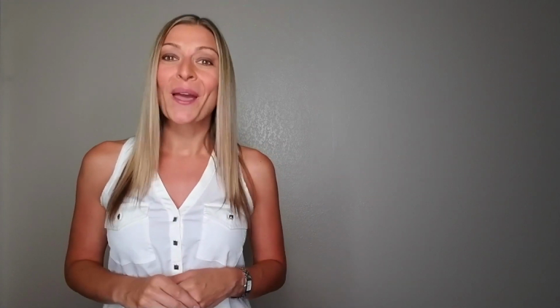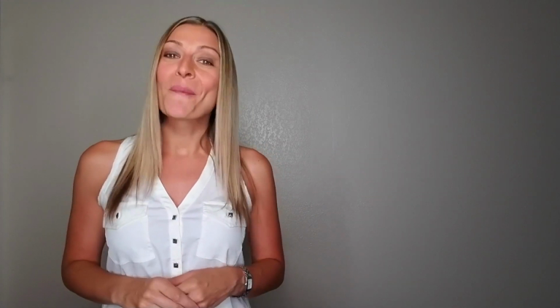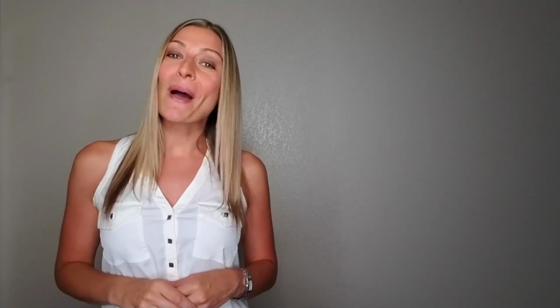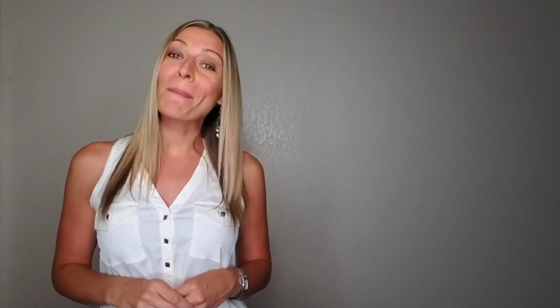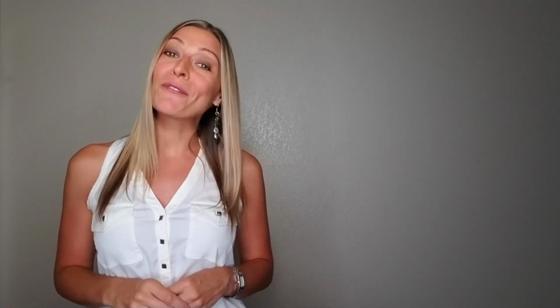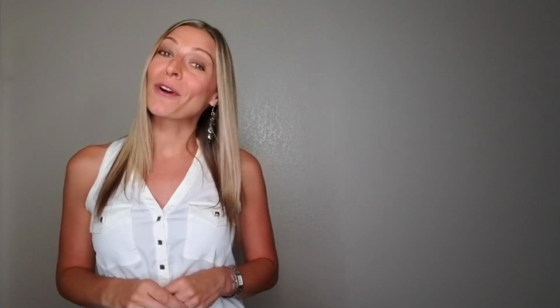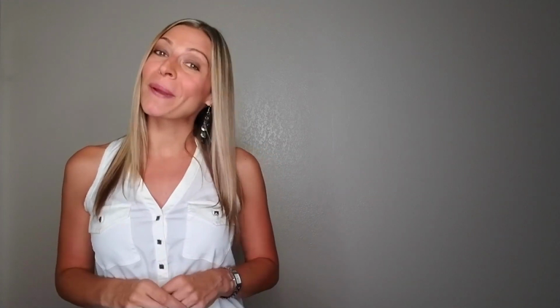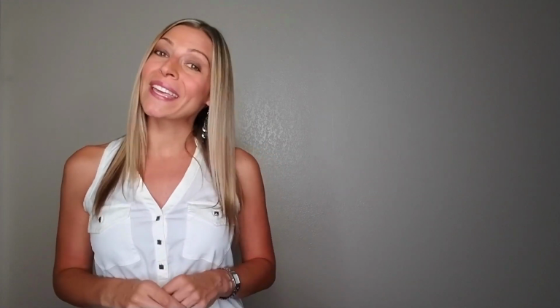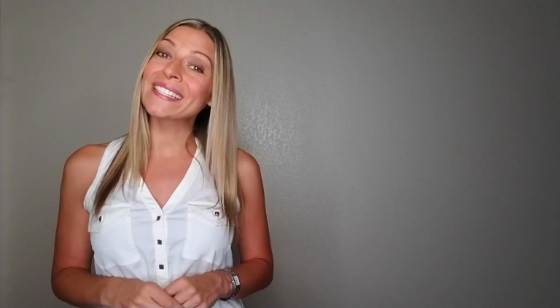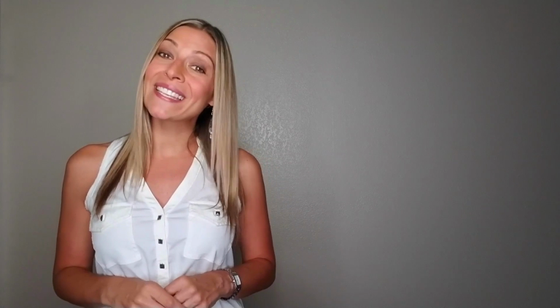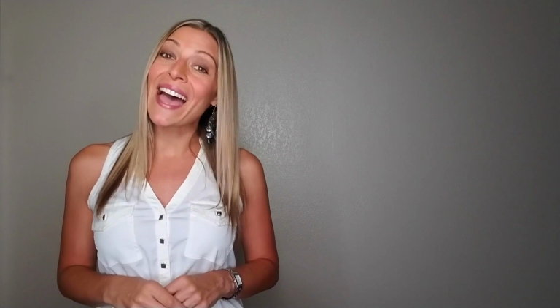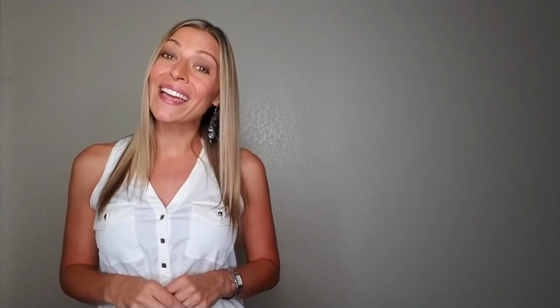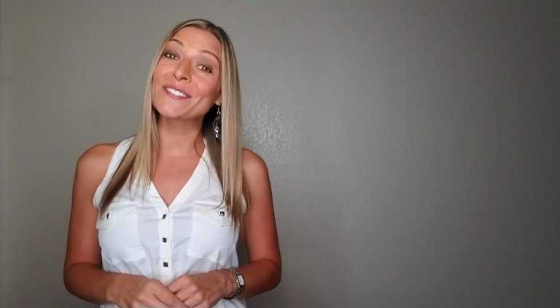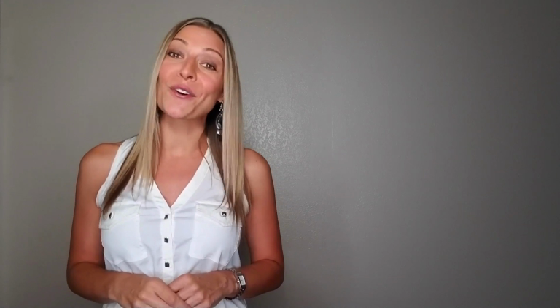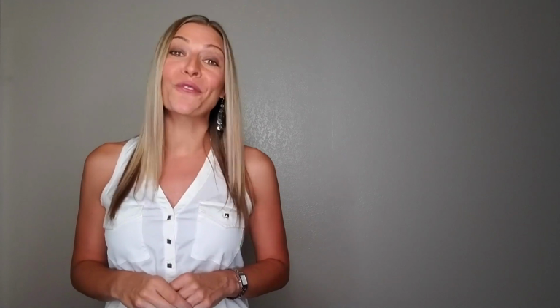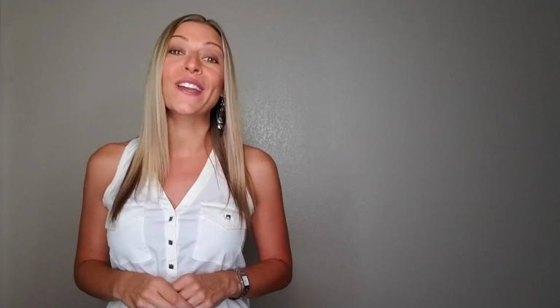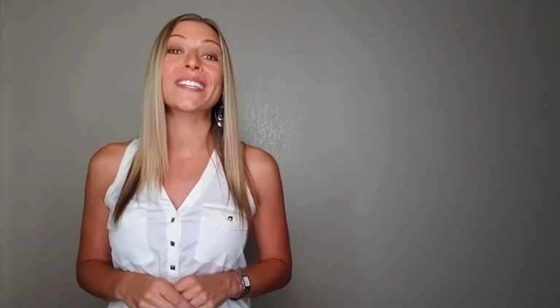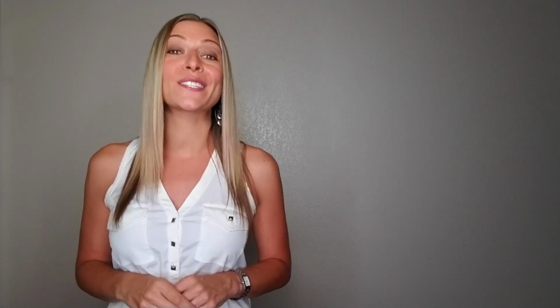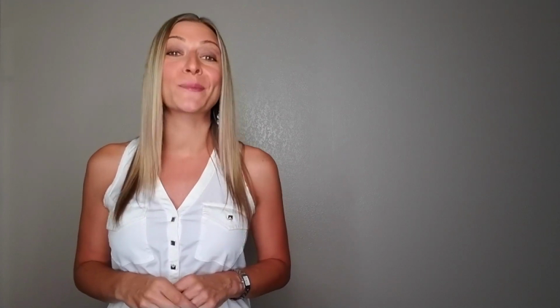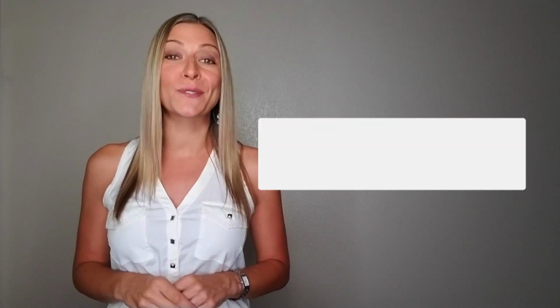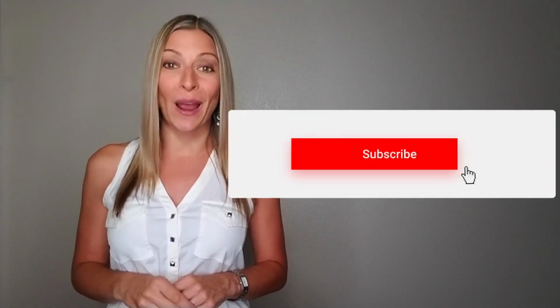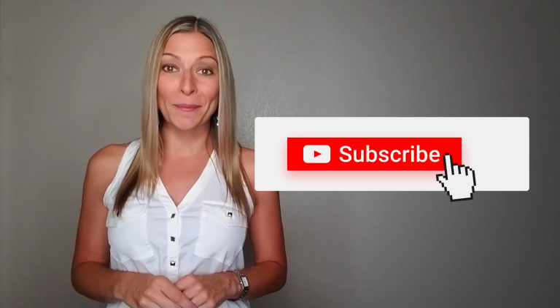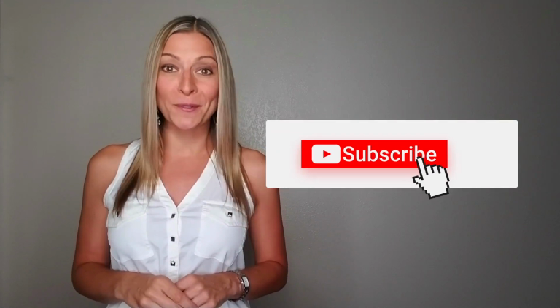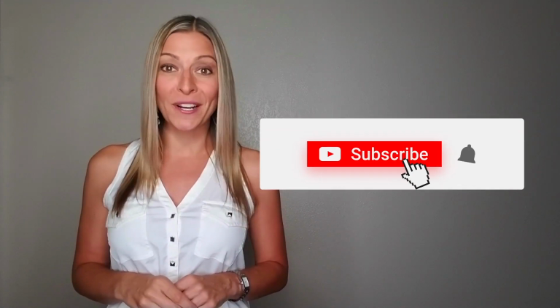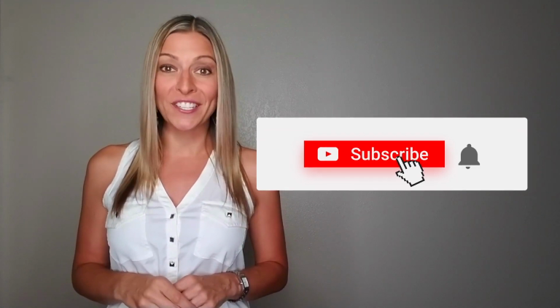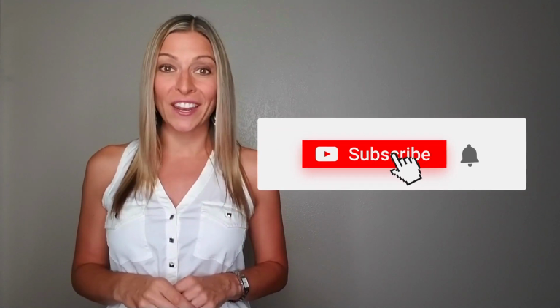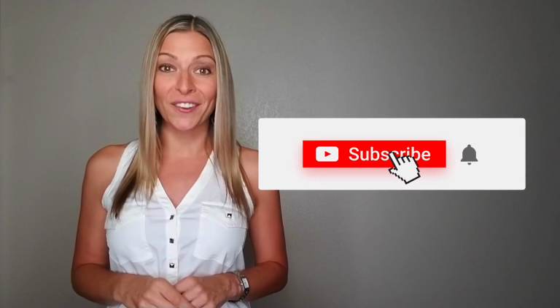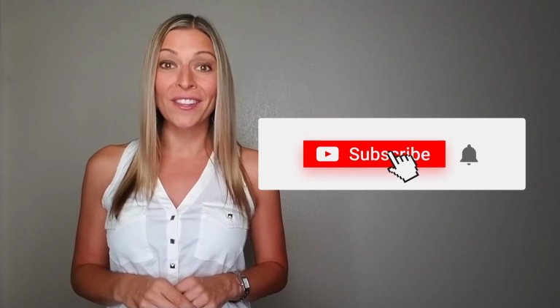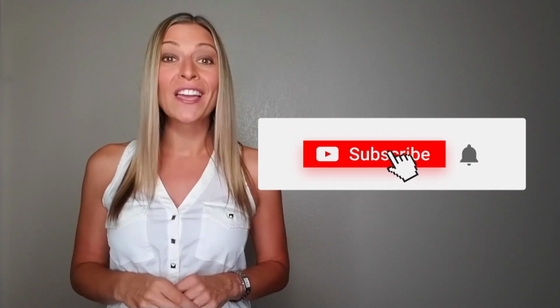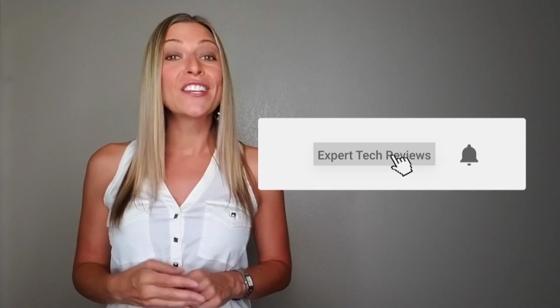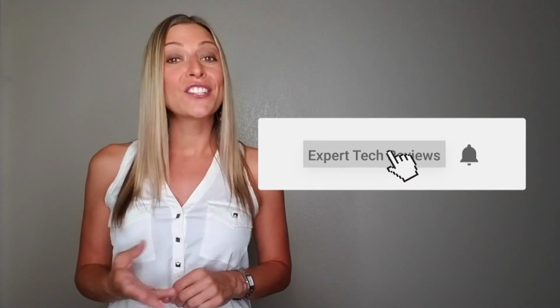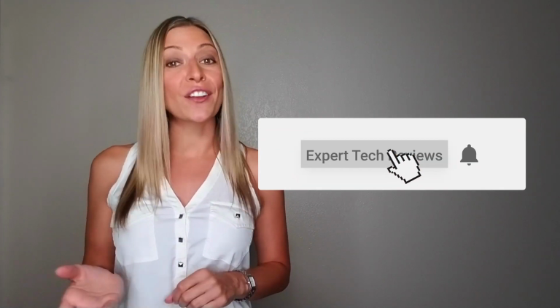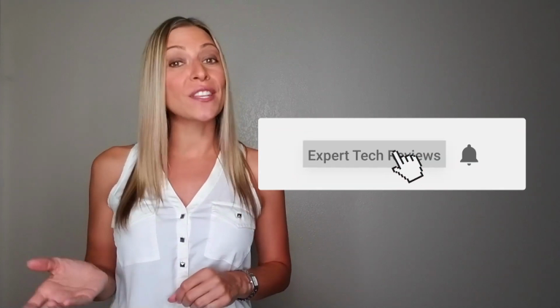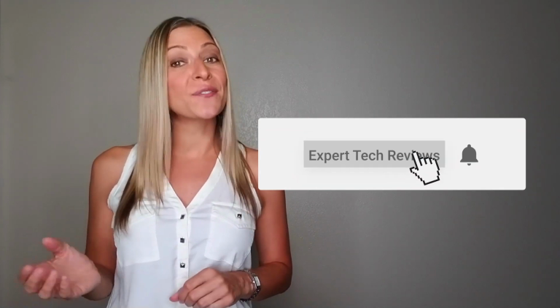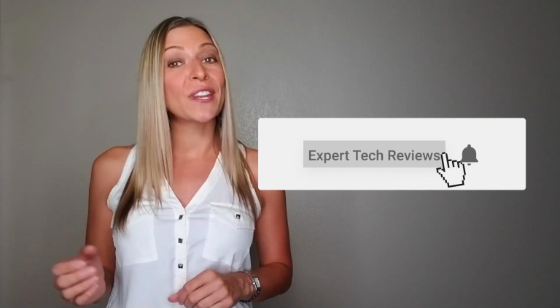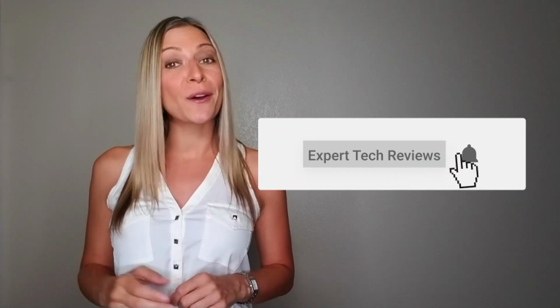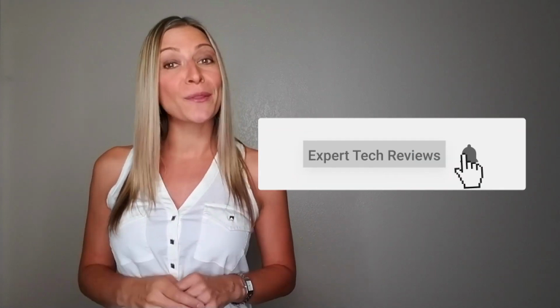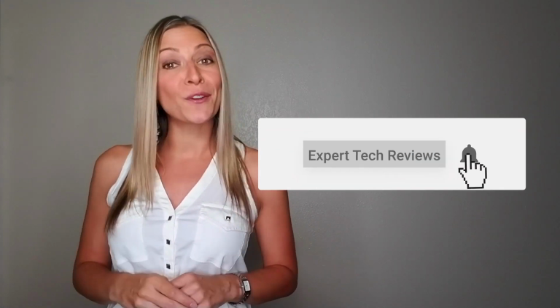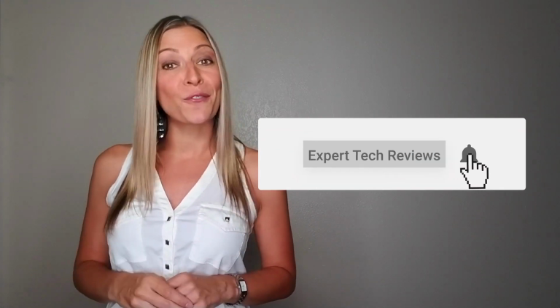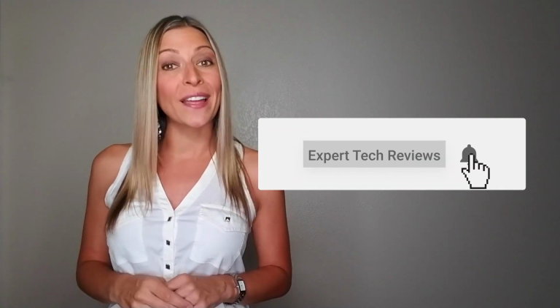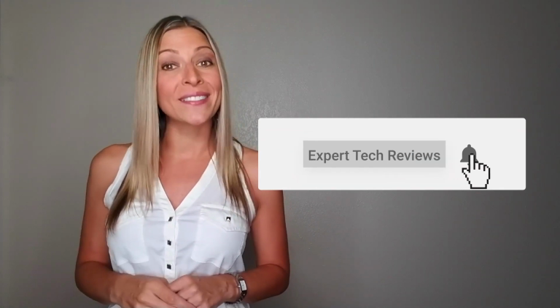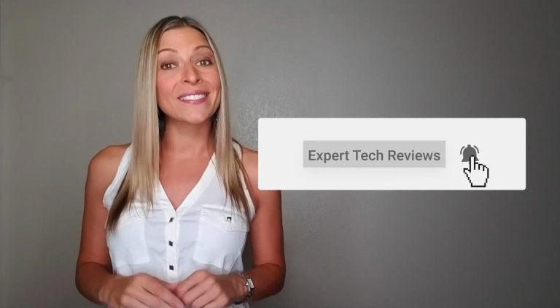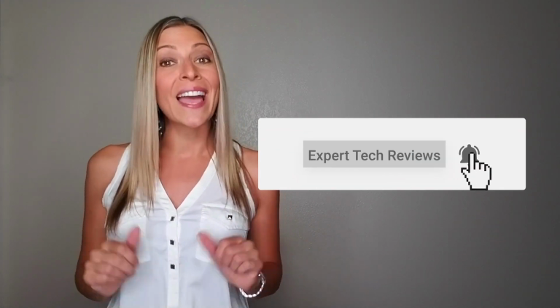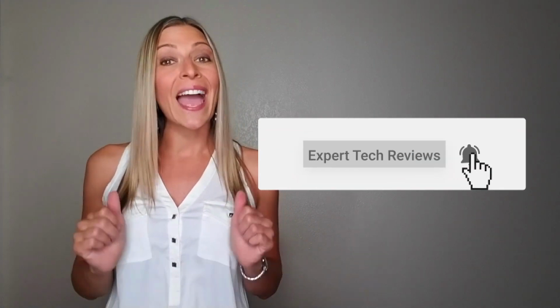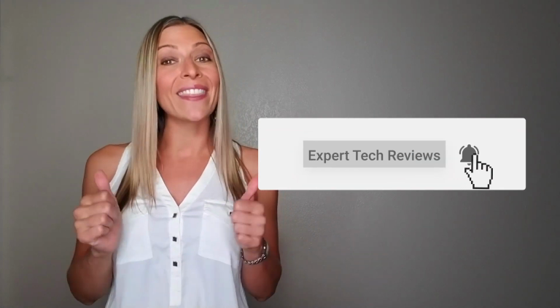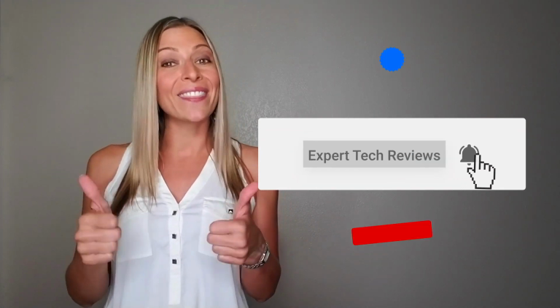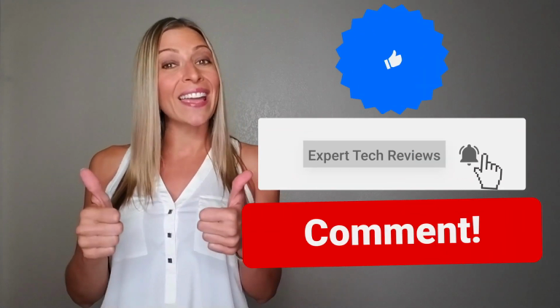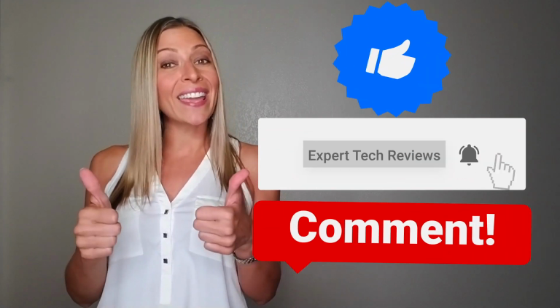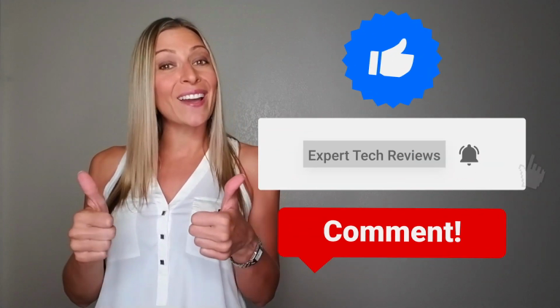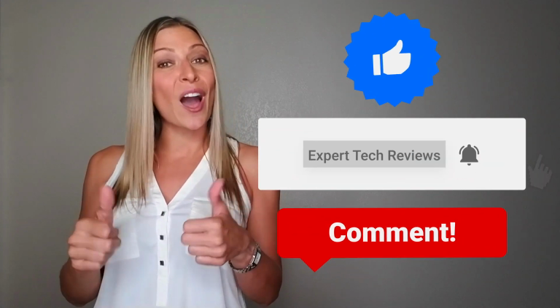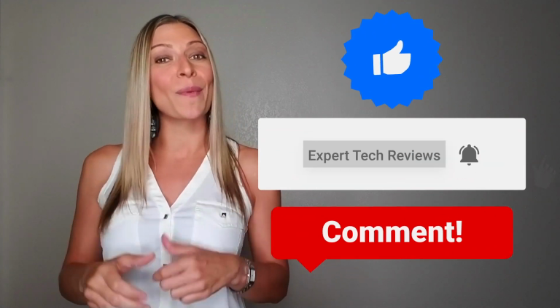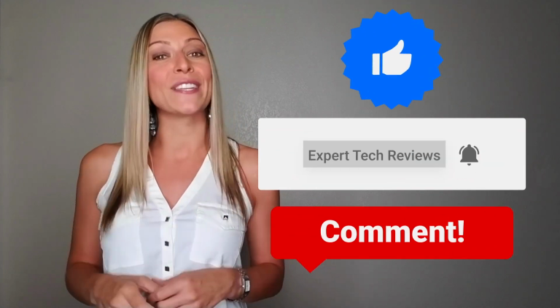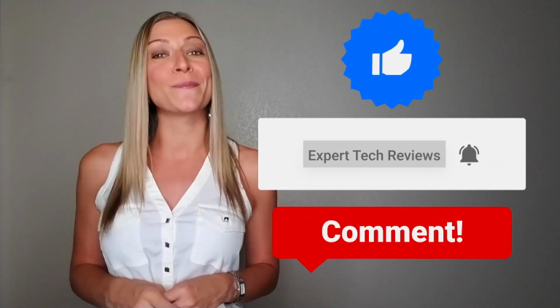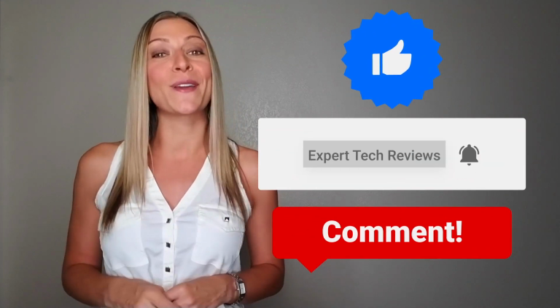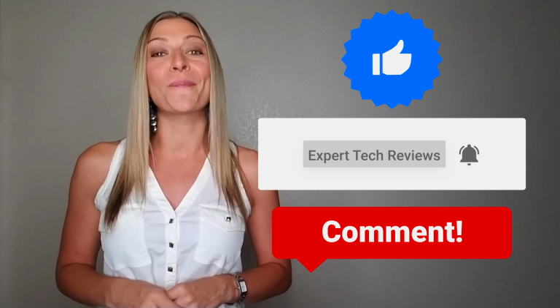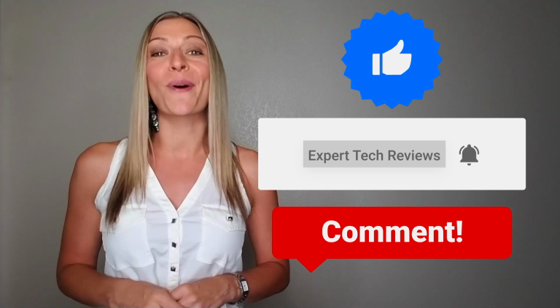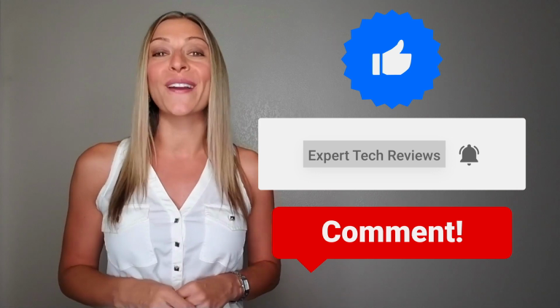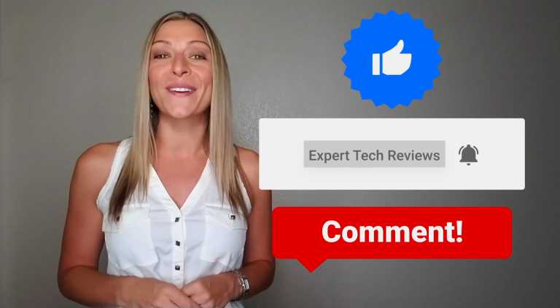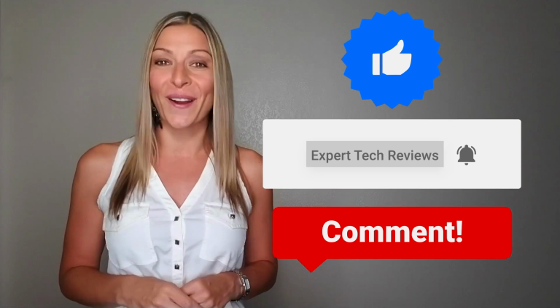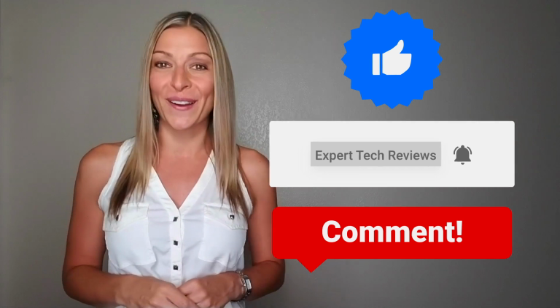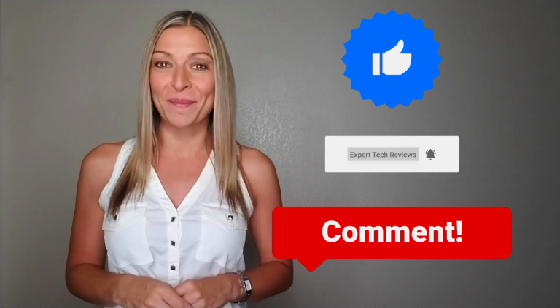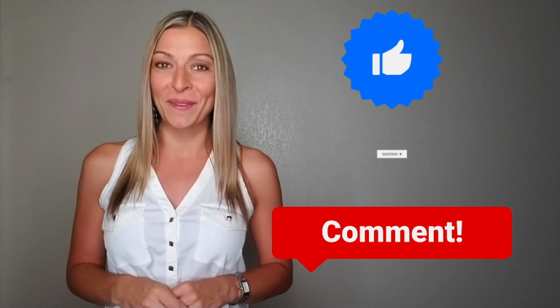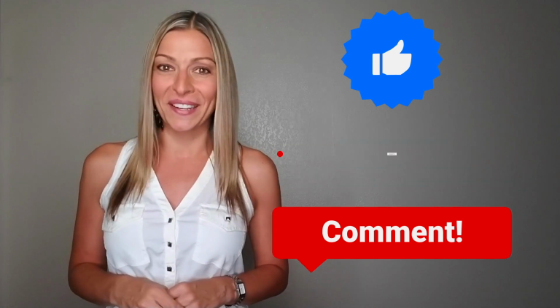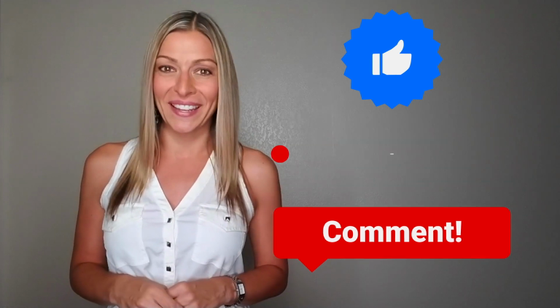But before we get into that, don't forget to subscribe to our channel, share this video with your friends, and like and comment to become part of our community.